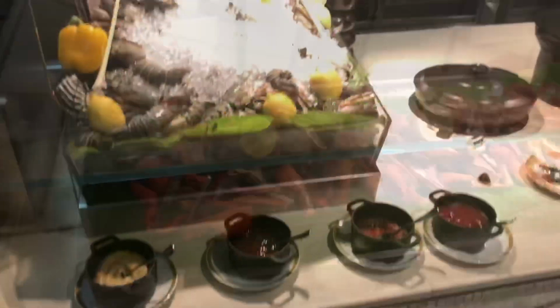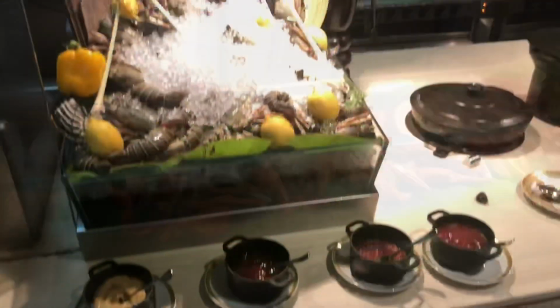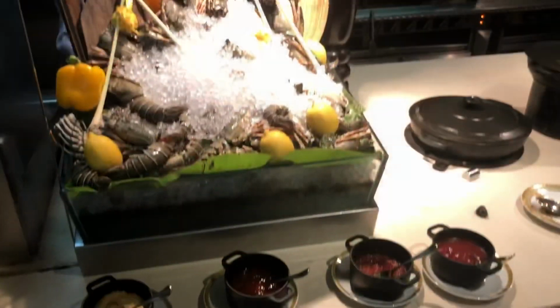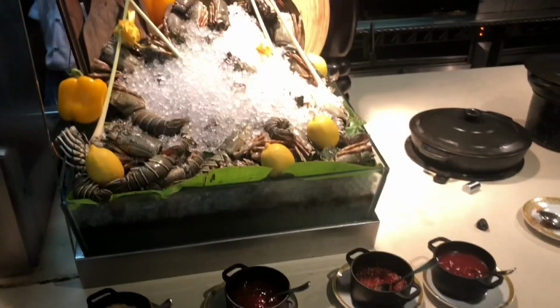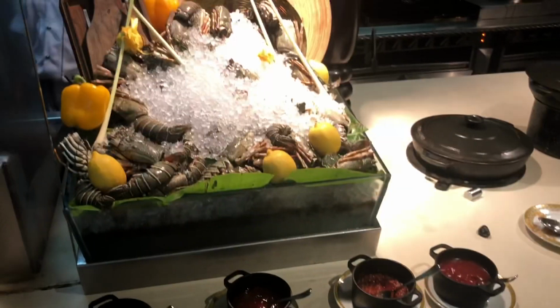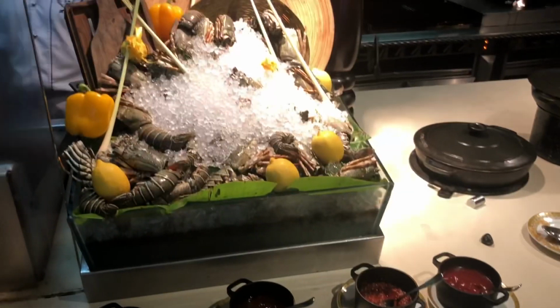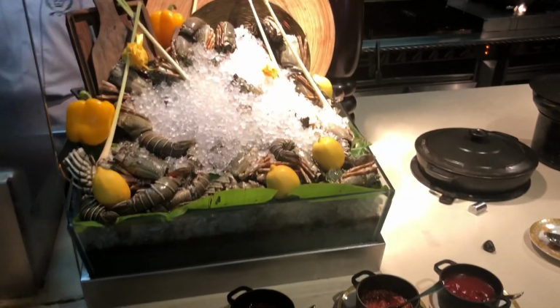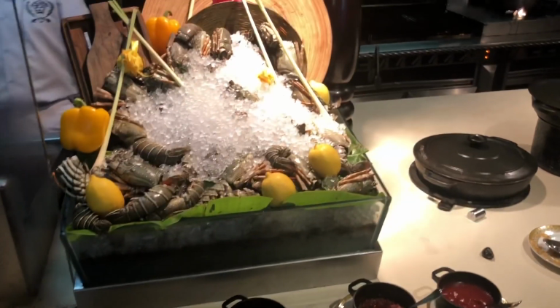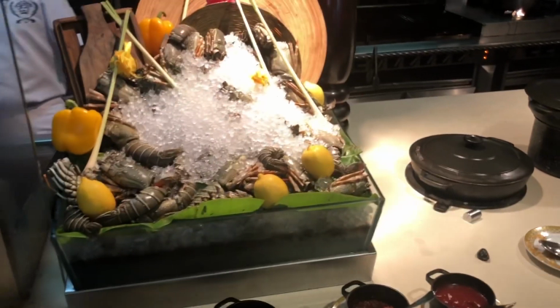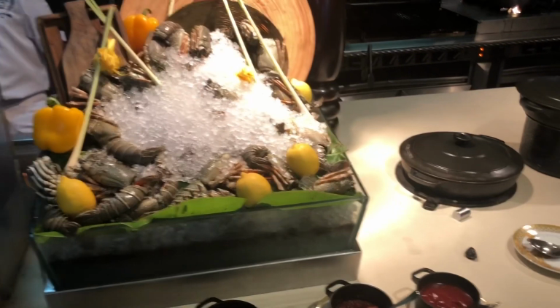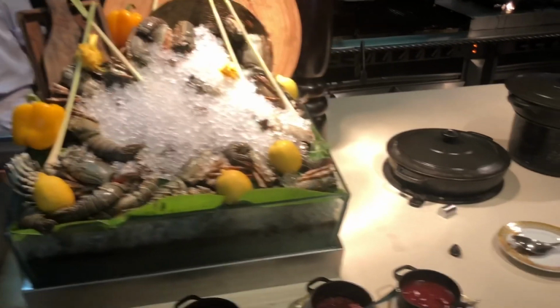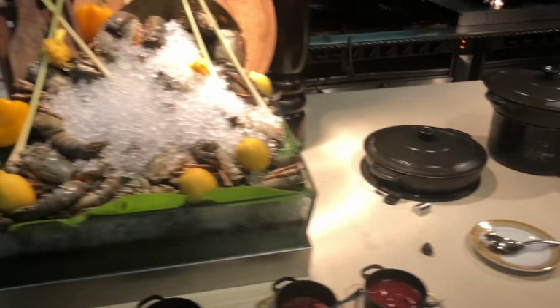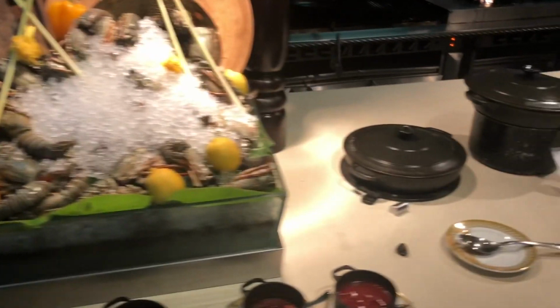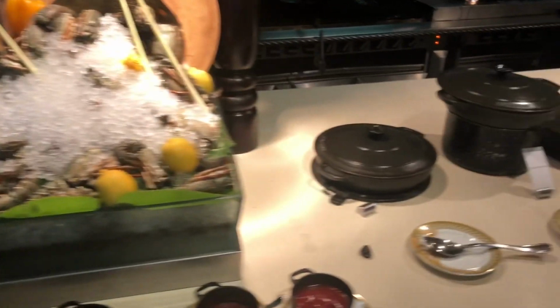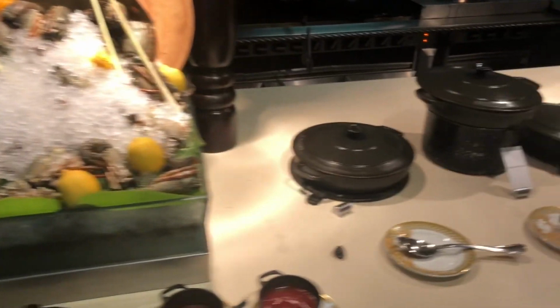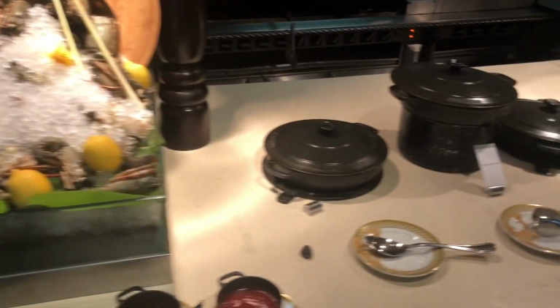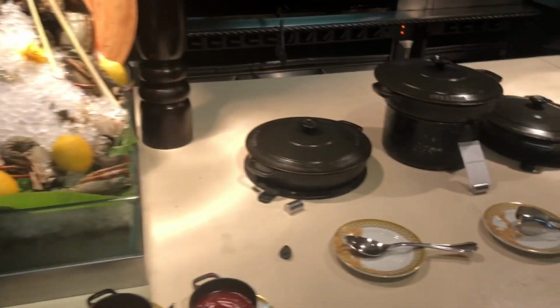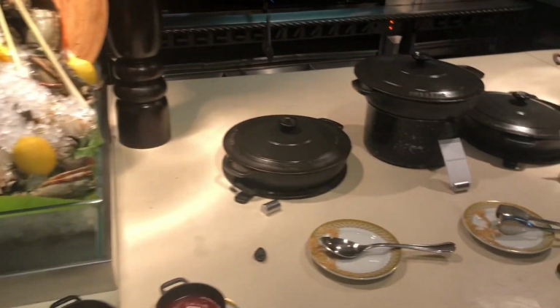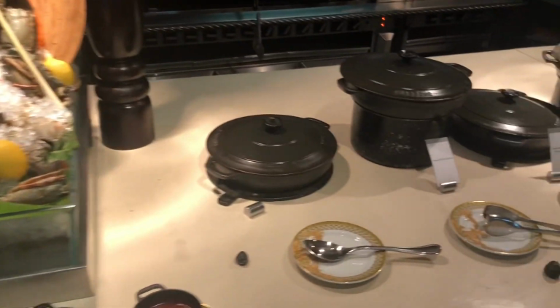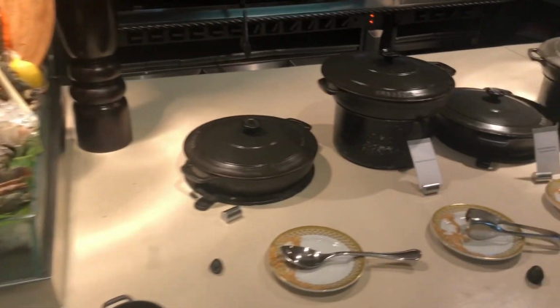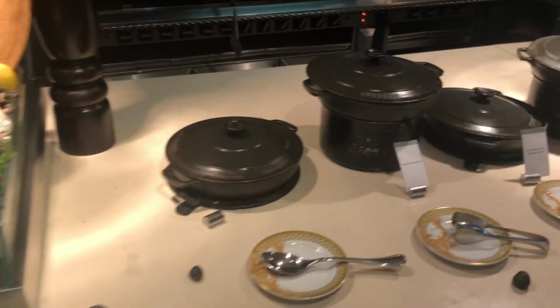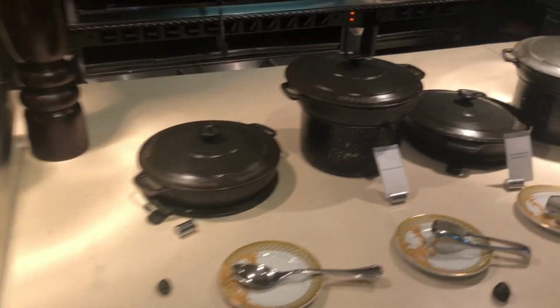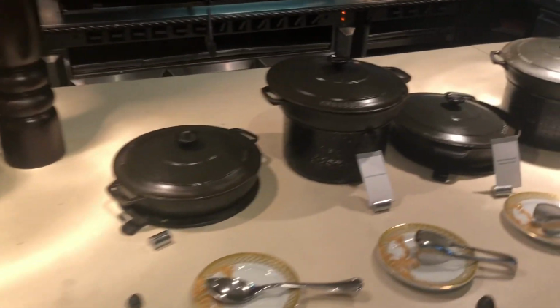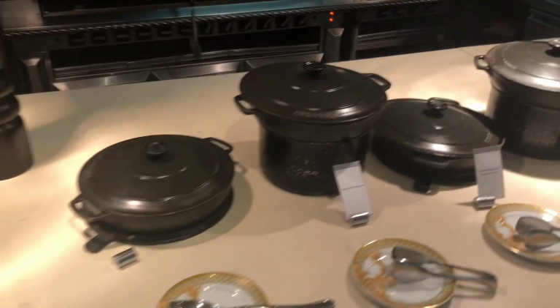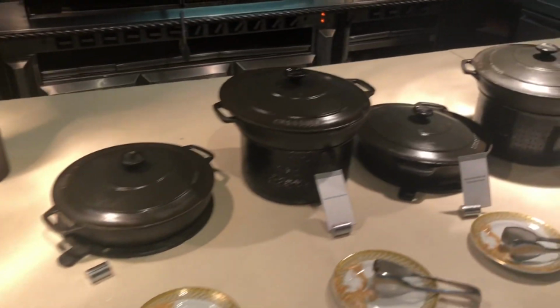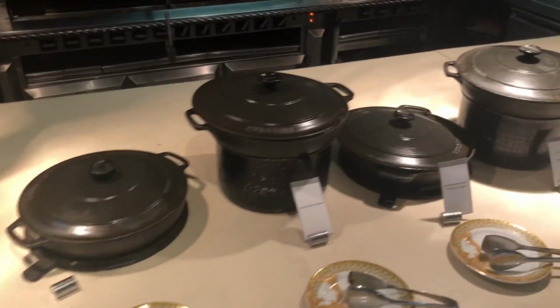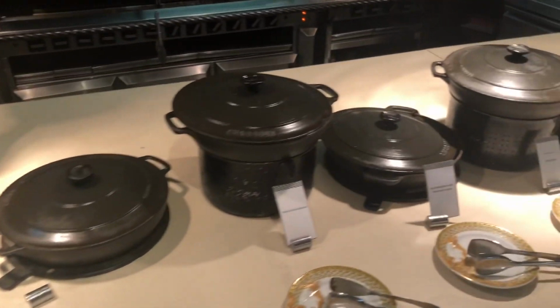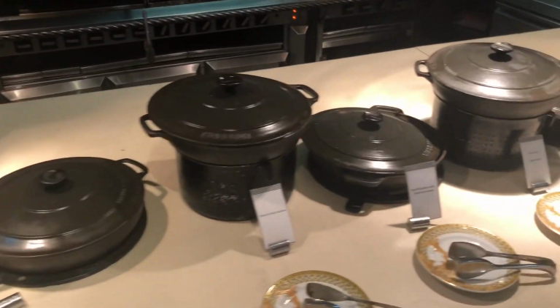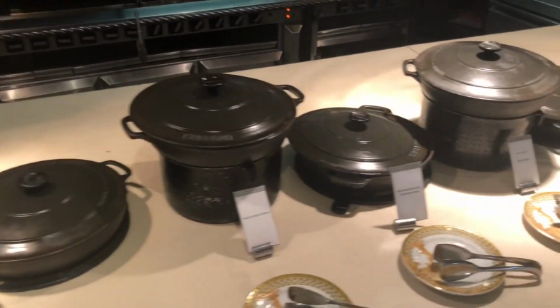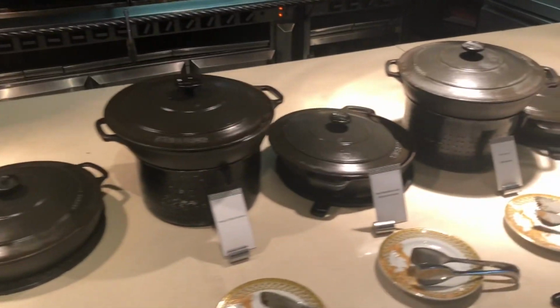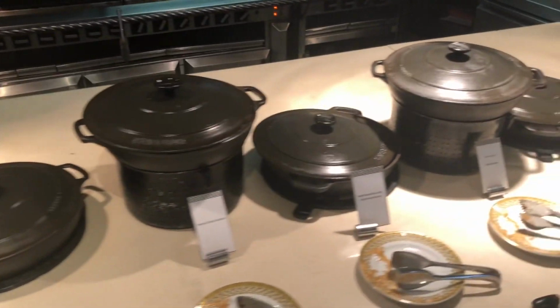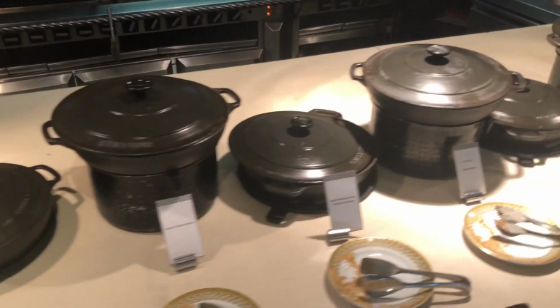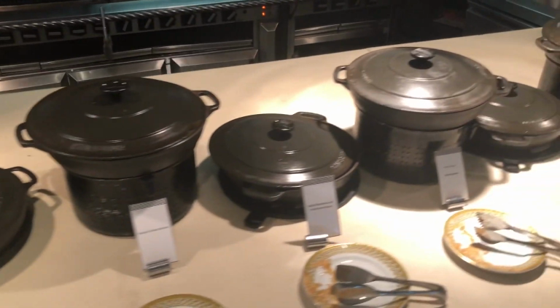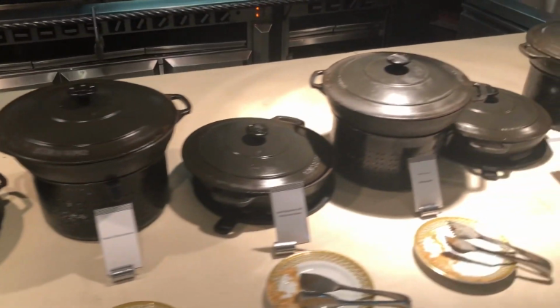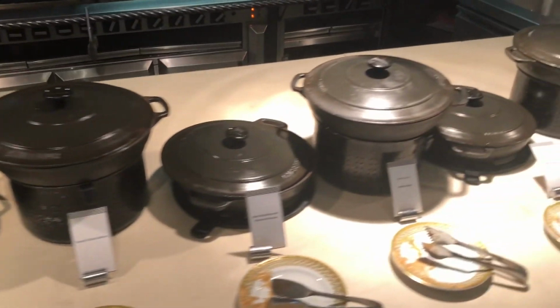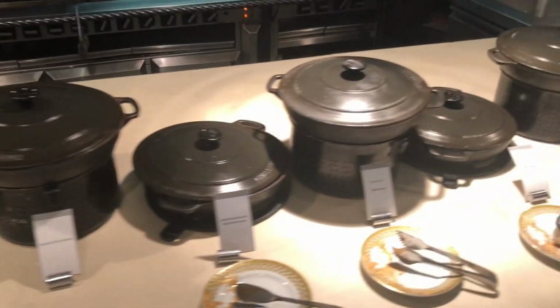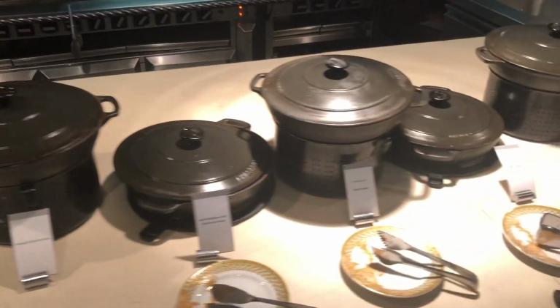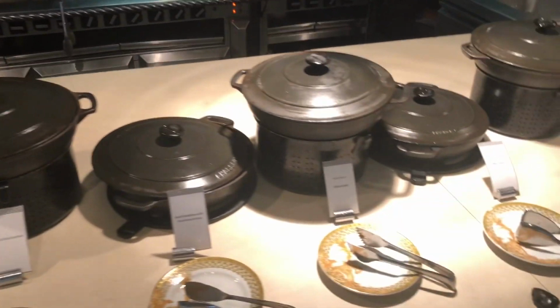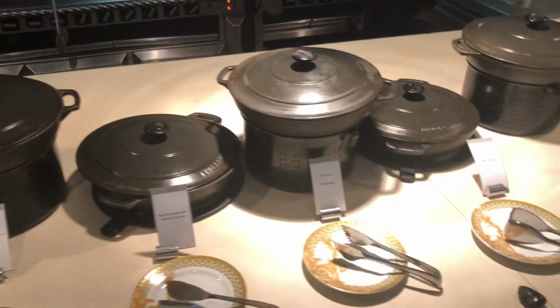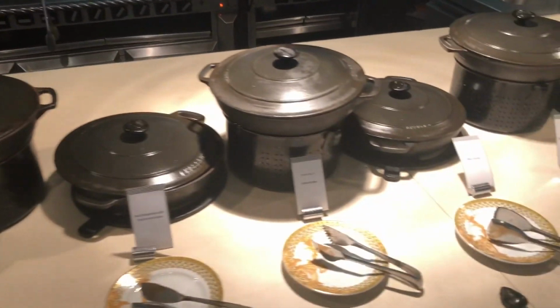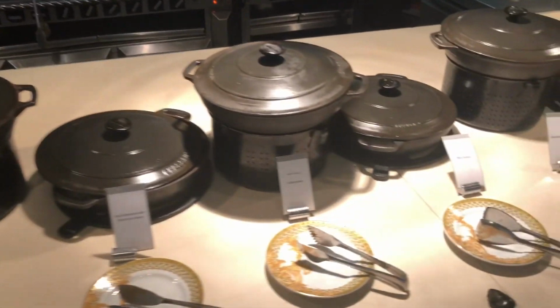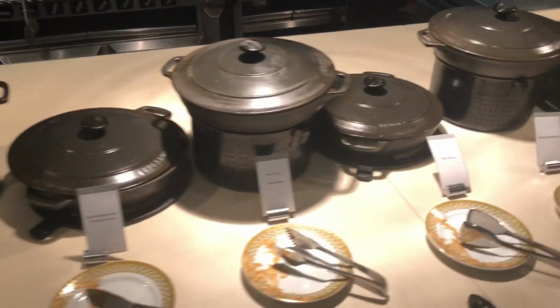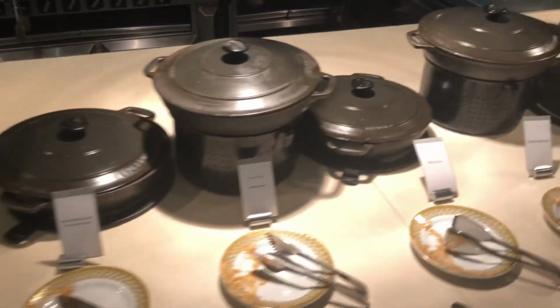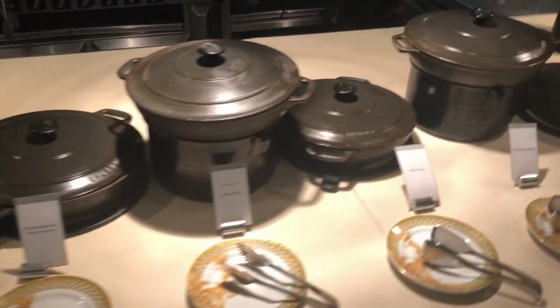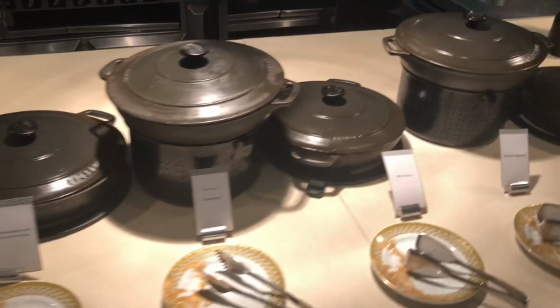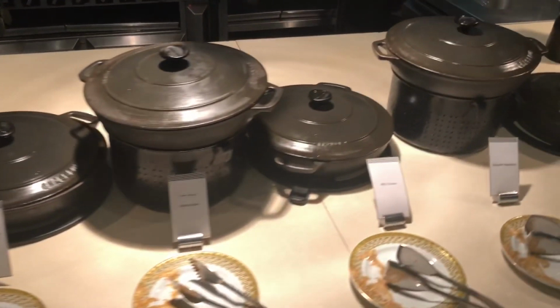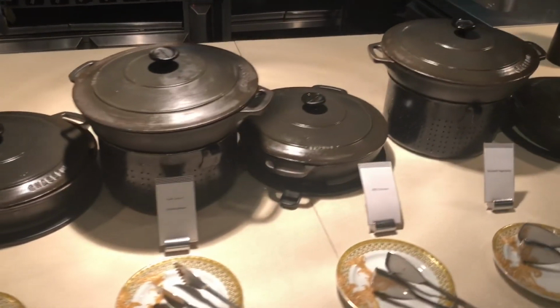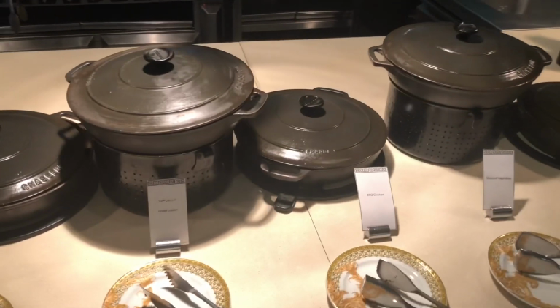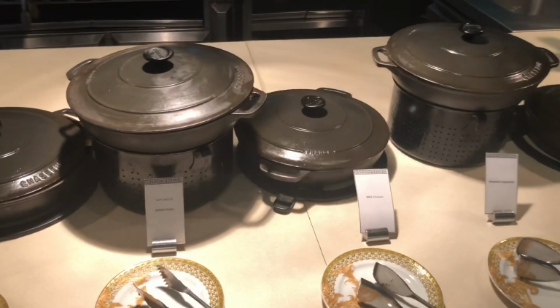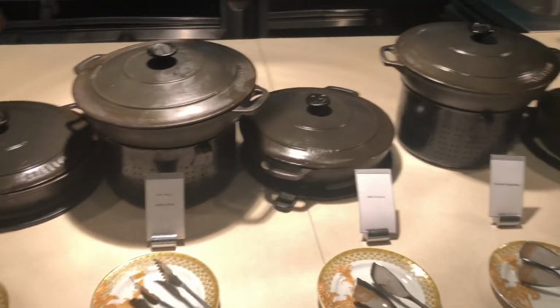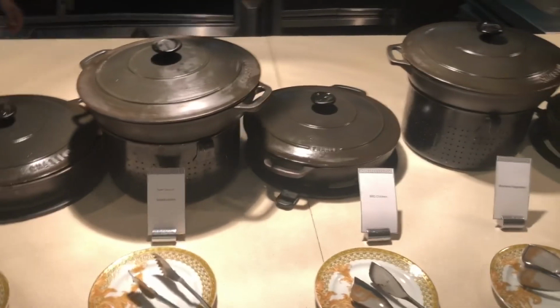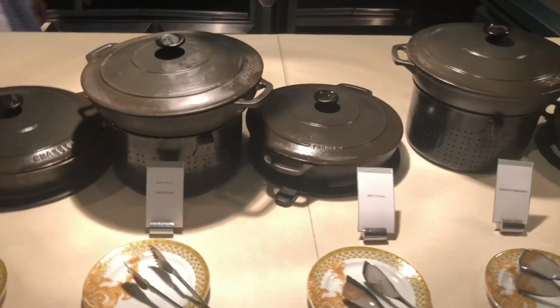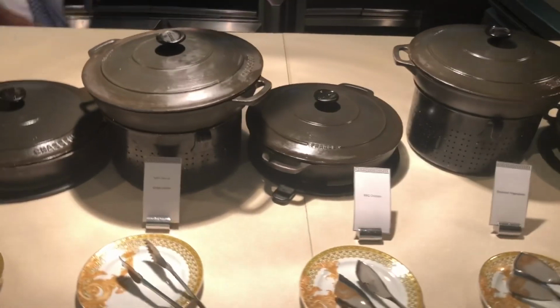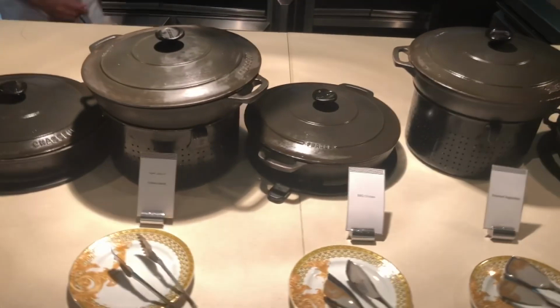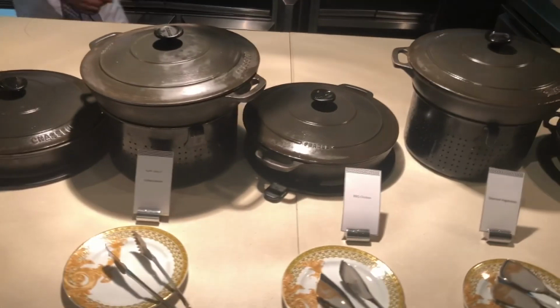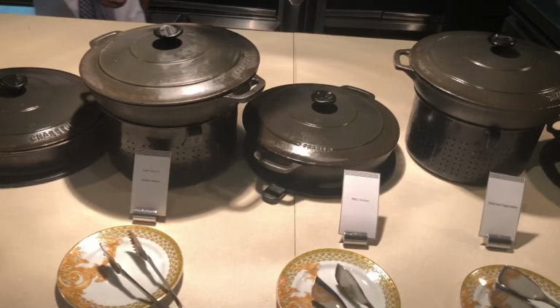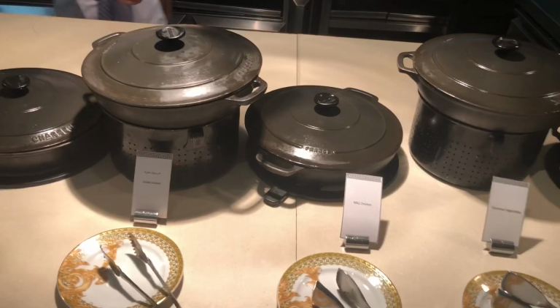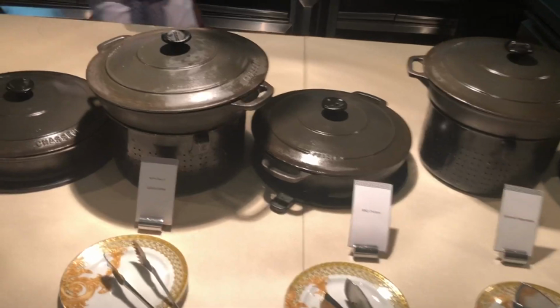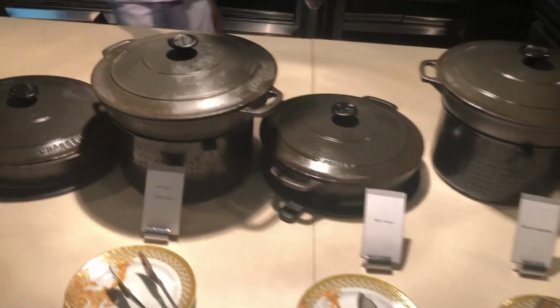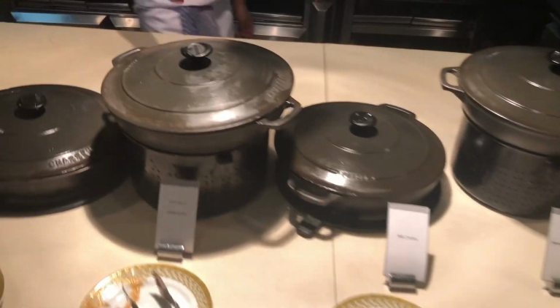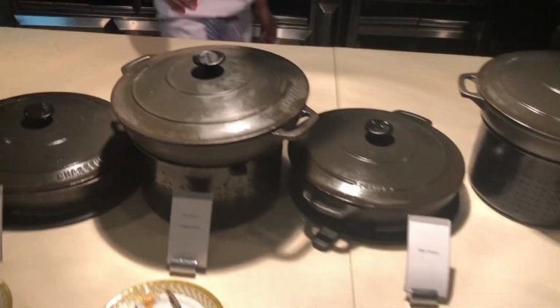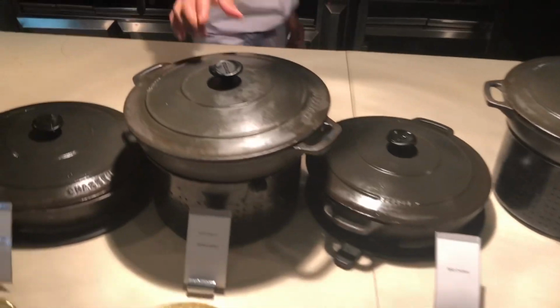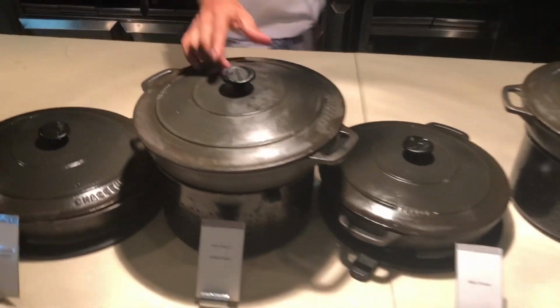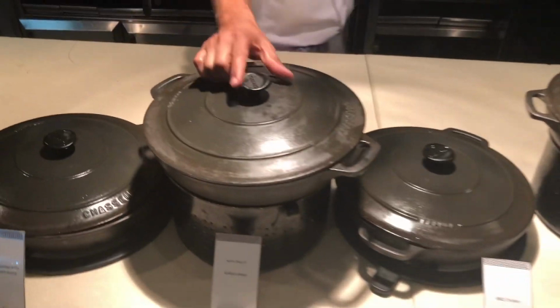Here we have the live cooking station and the hot food selection. What do we have today, chef?